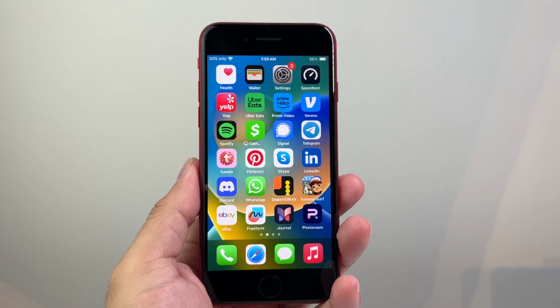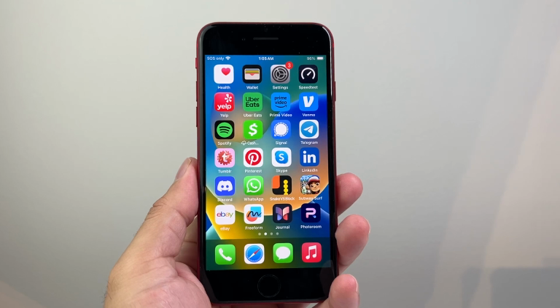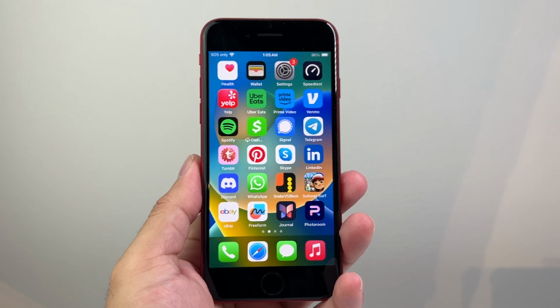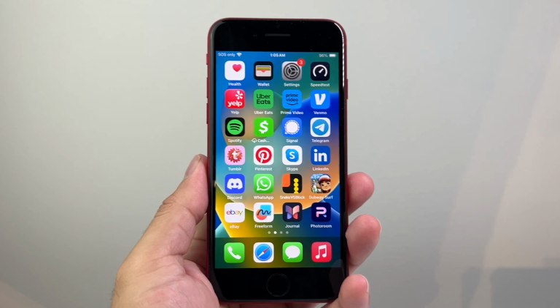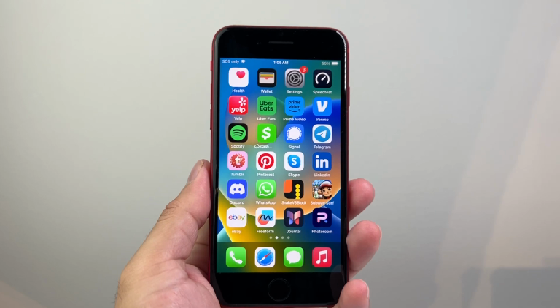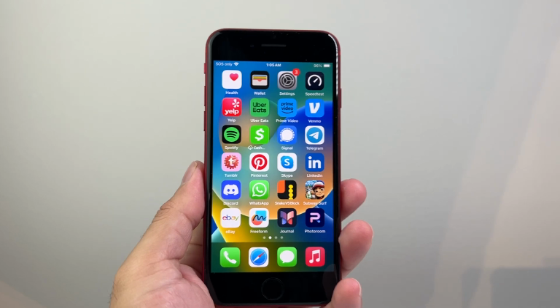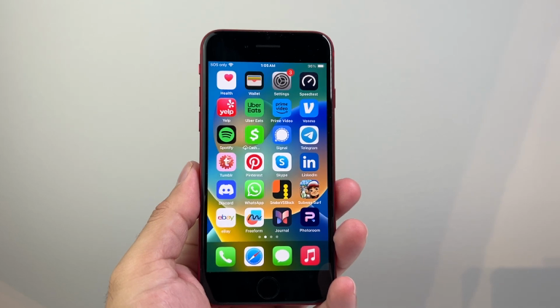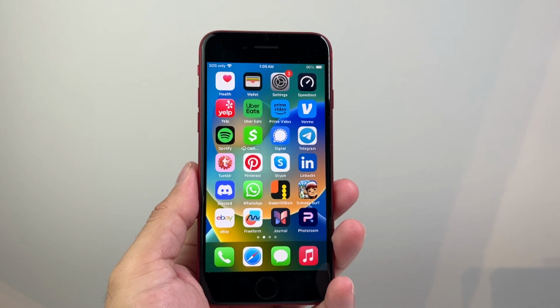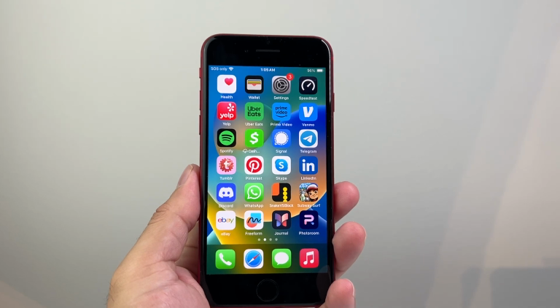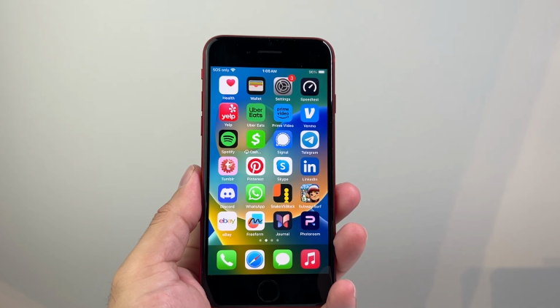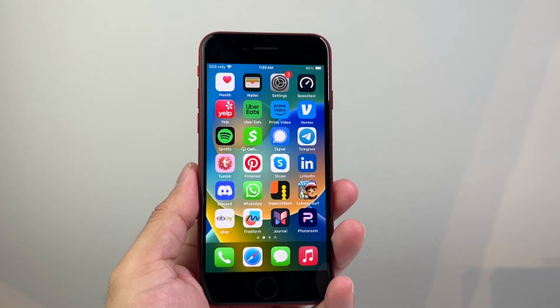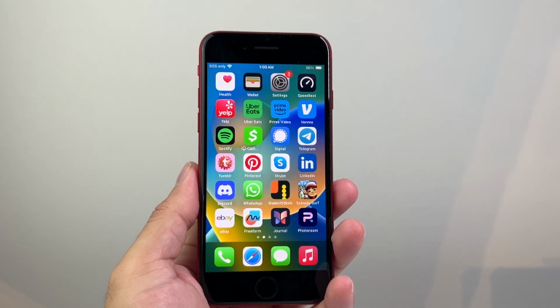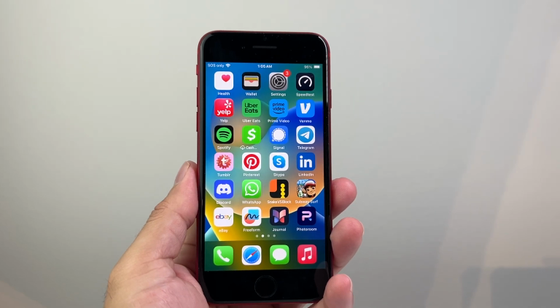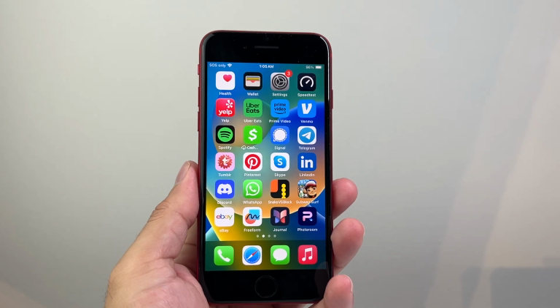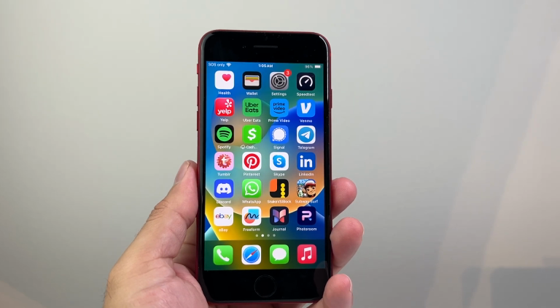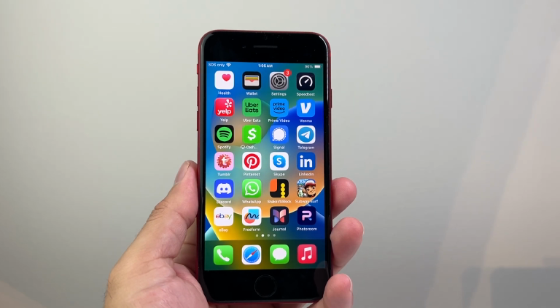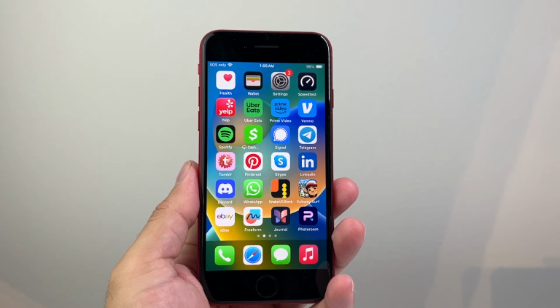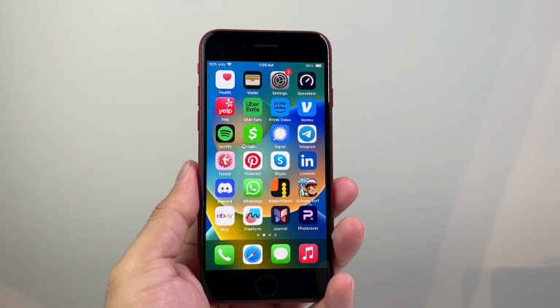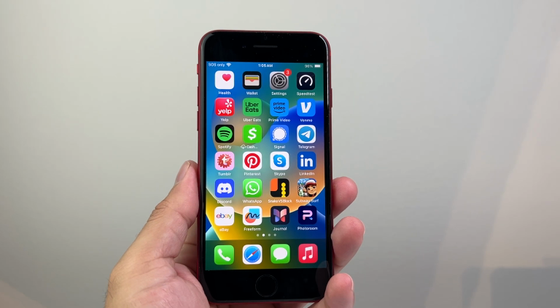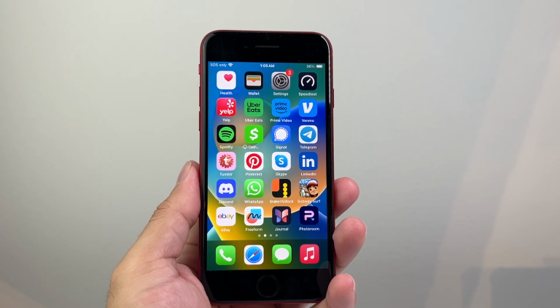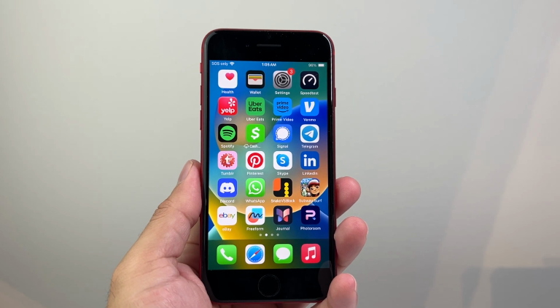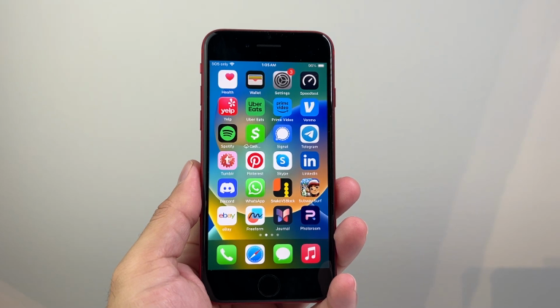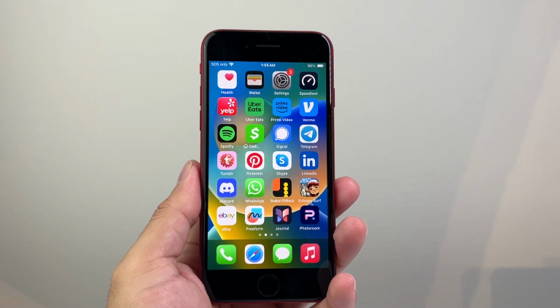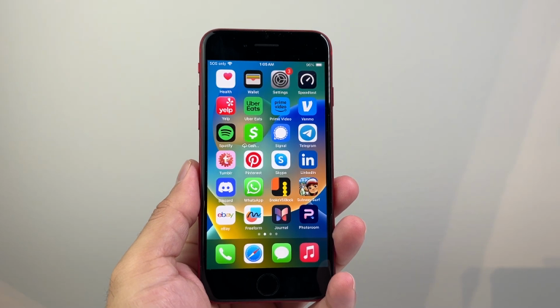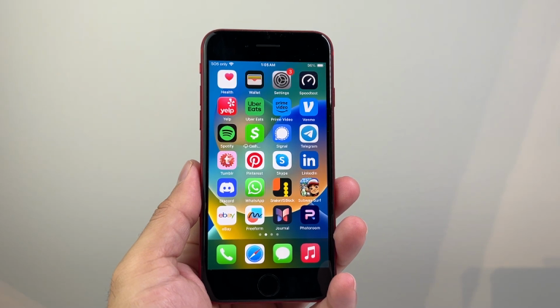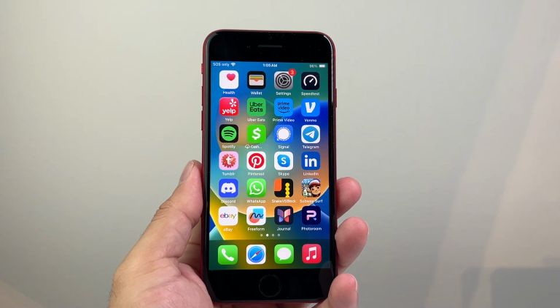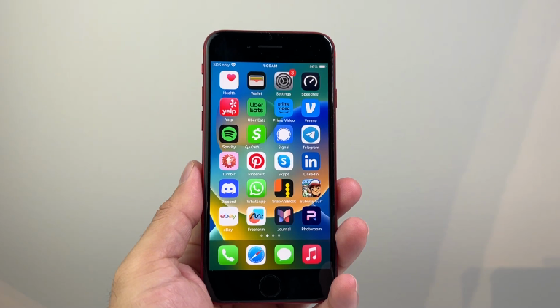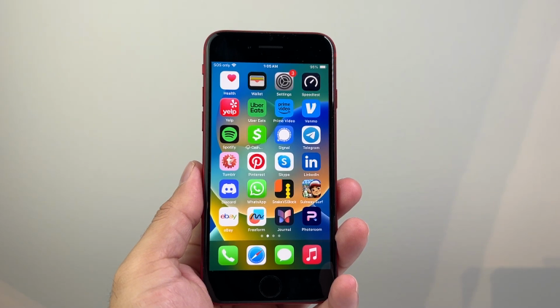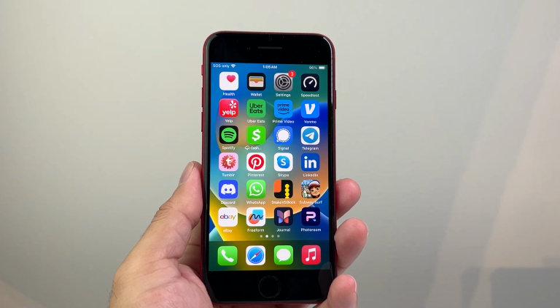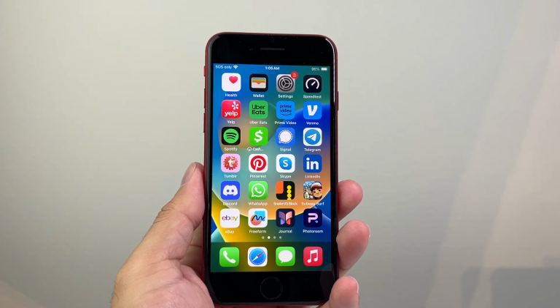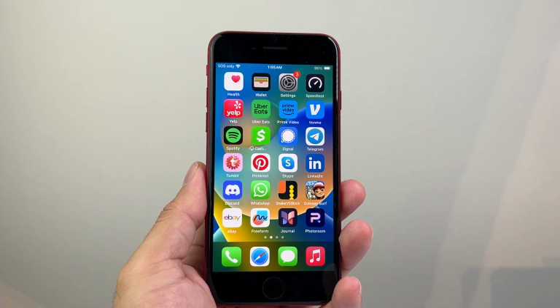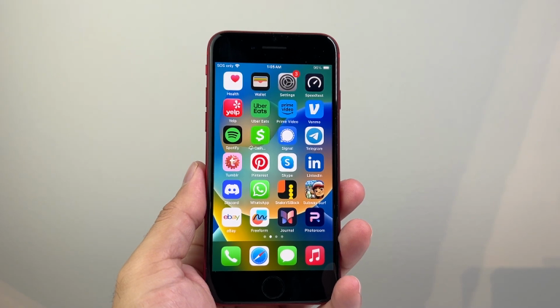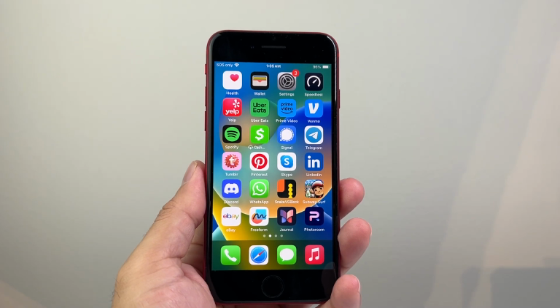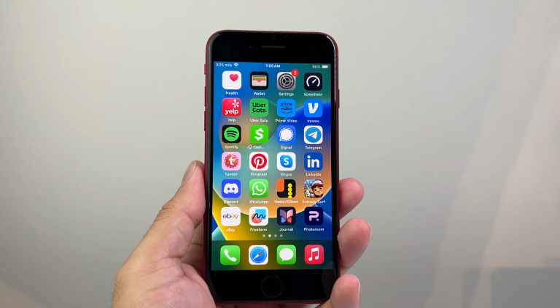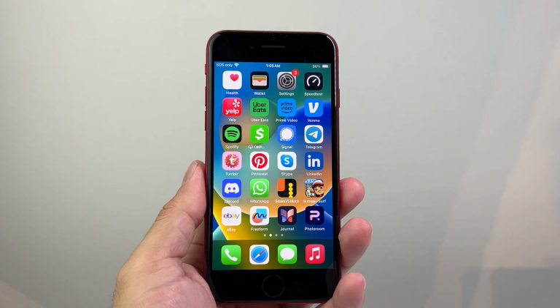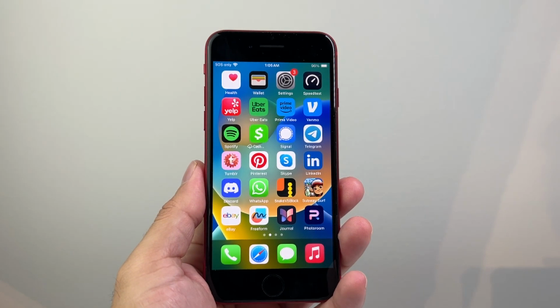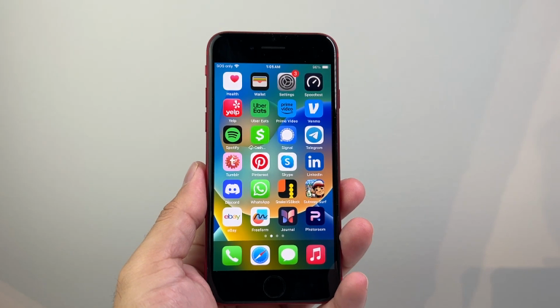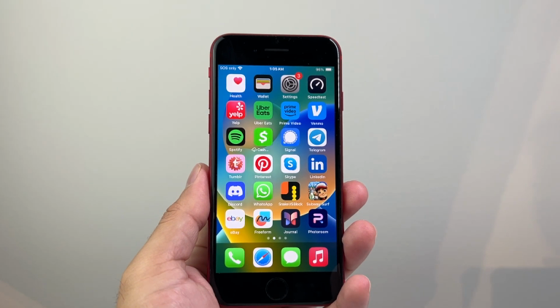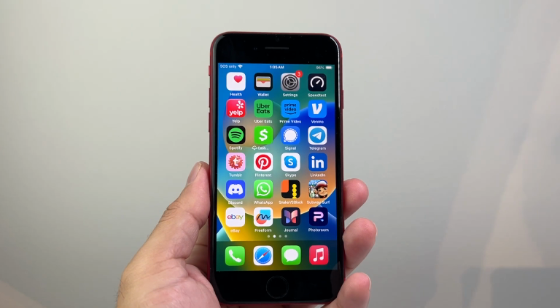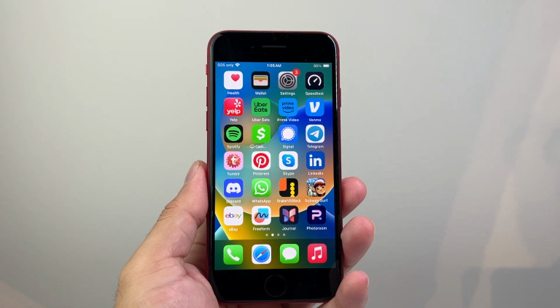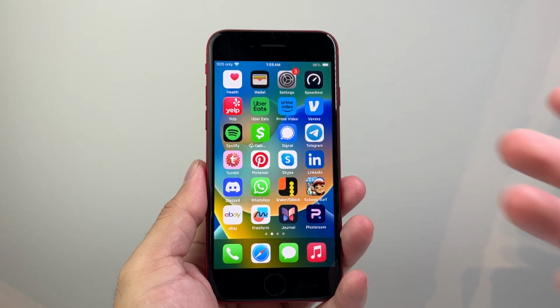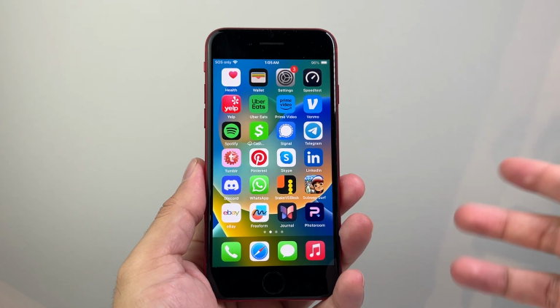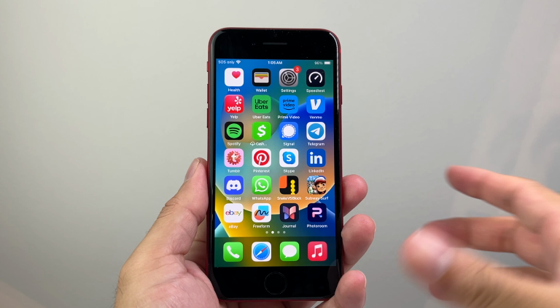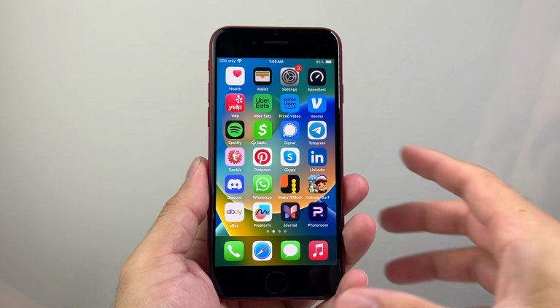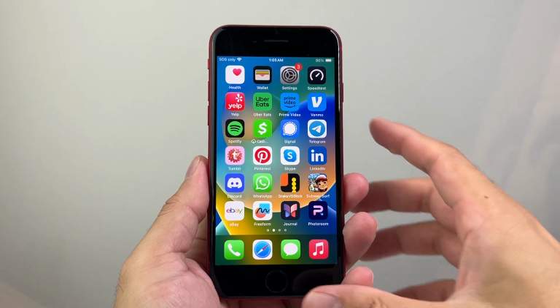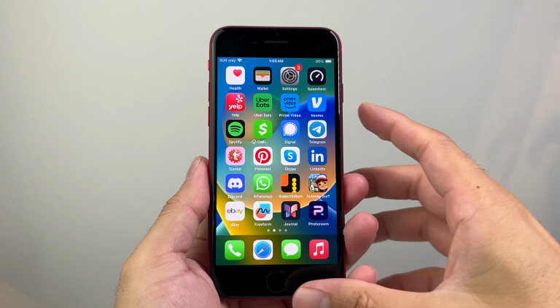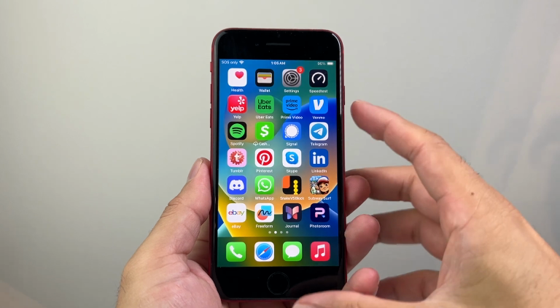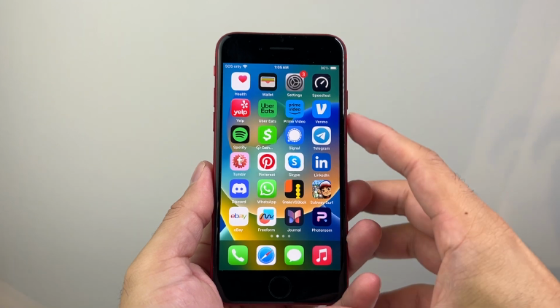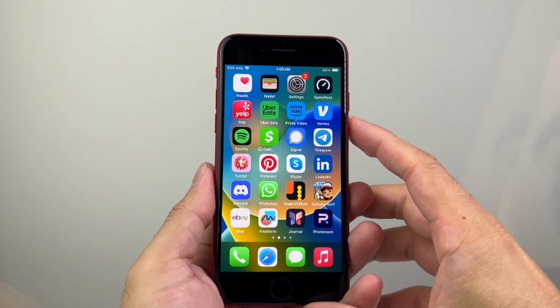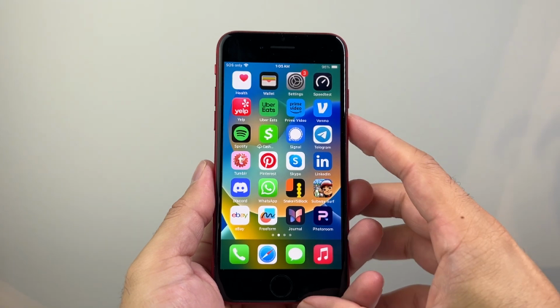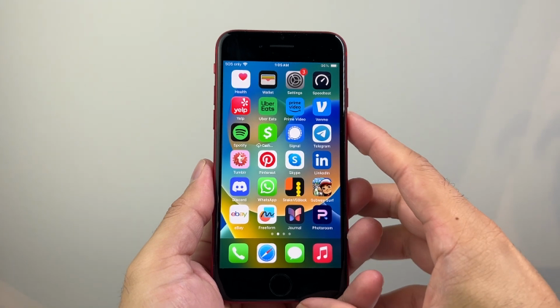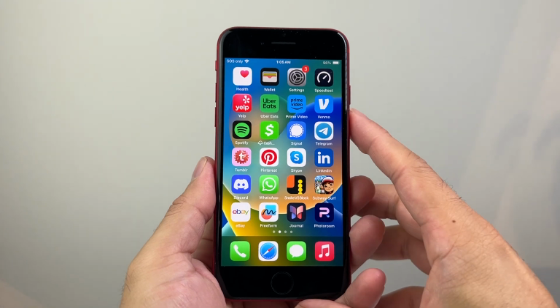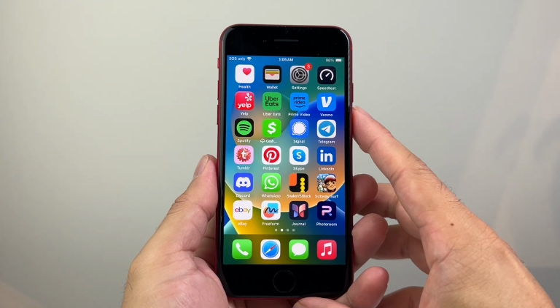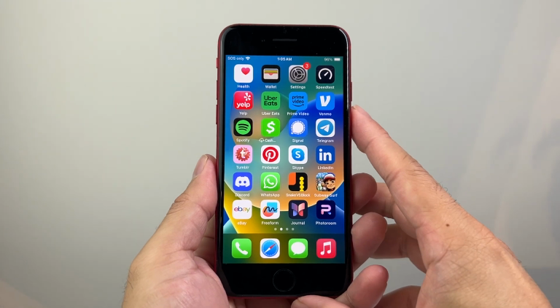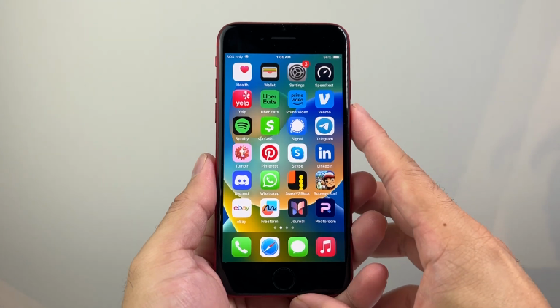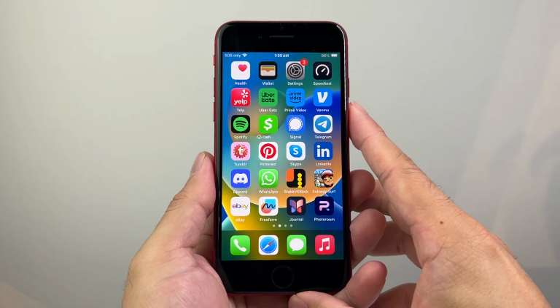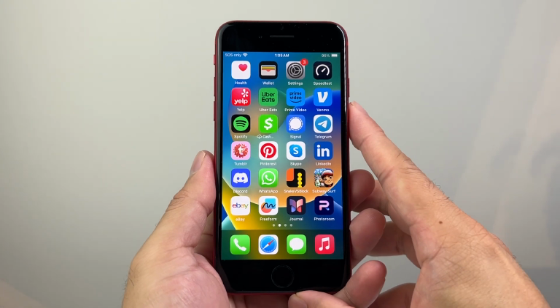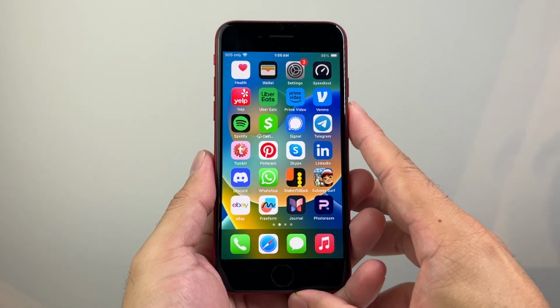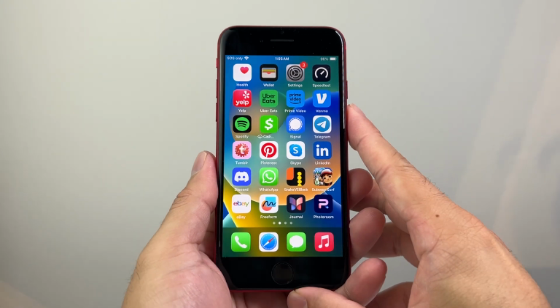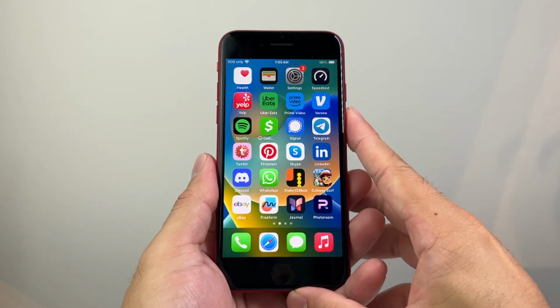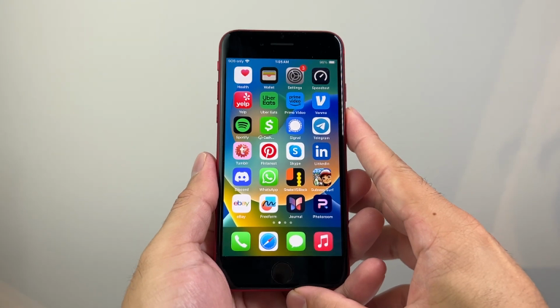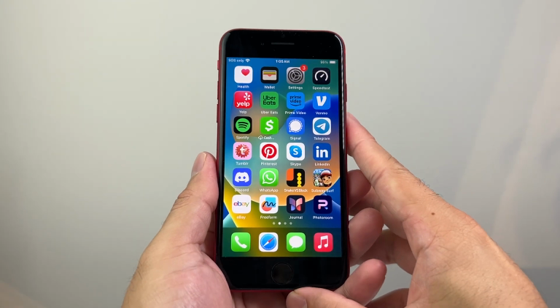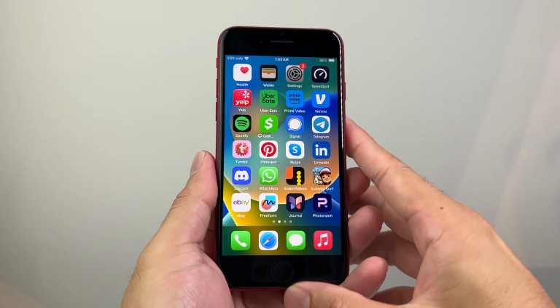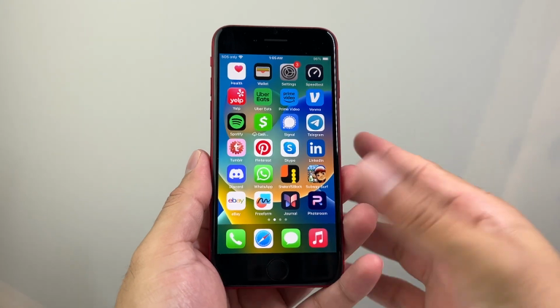Hey everyone, TechNamenture with a video for you guys. In today's video, I'm going to show you how to take a screenshot with a home button iPhone. So let's get started.